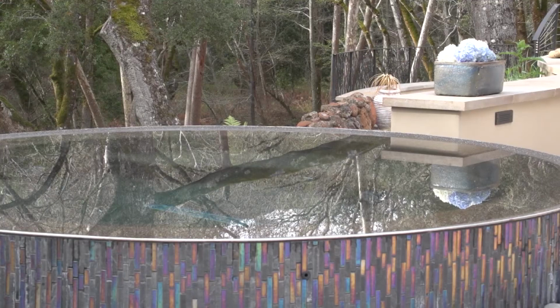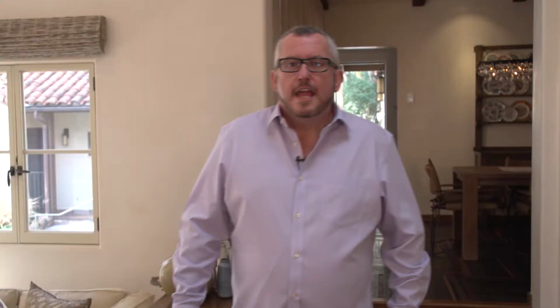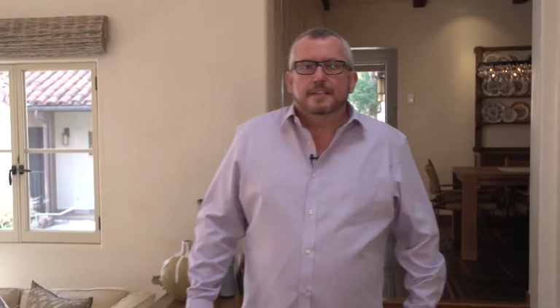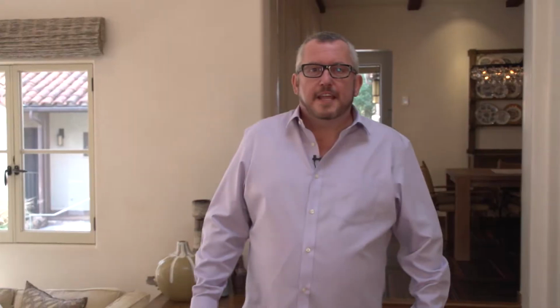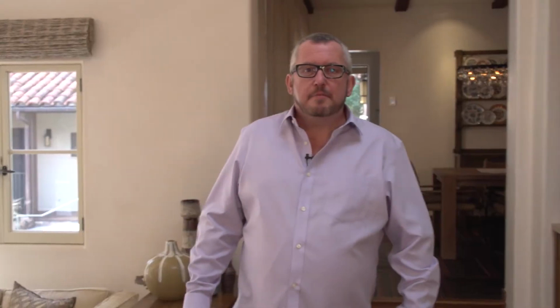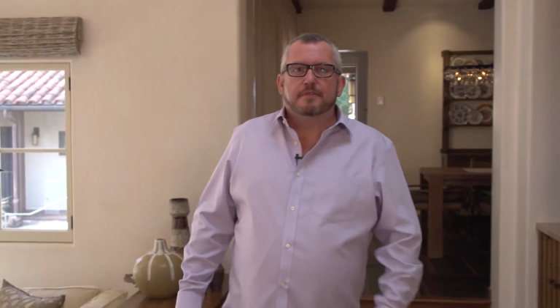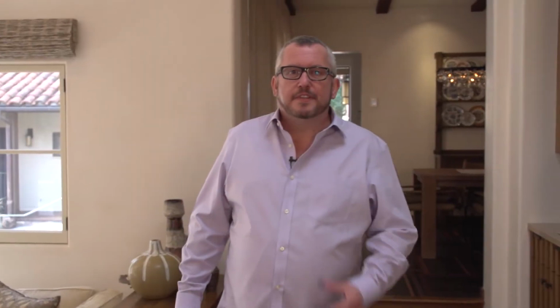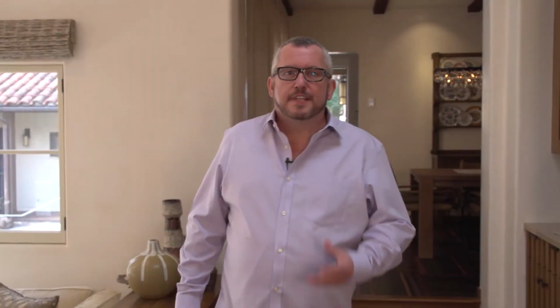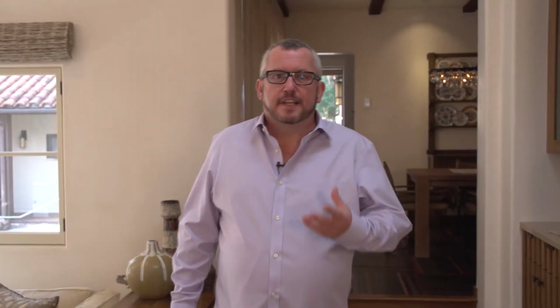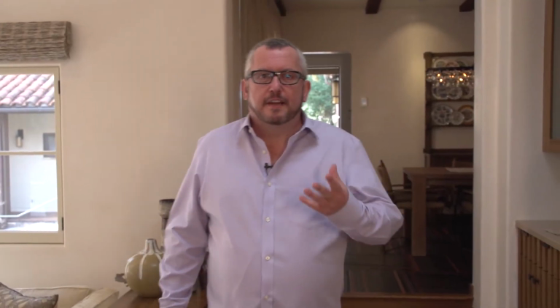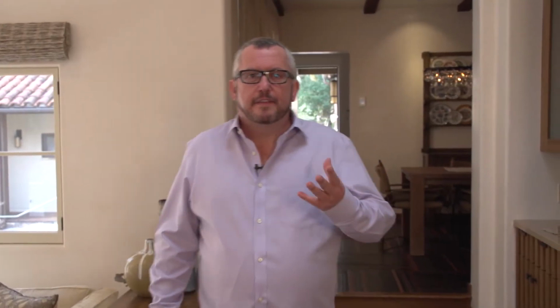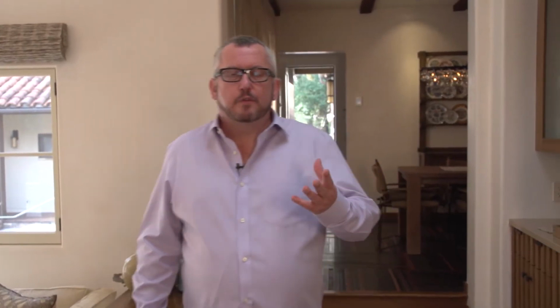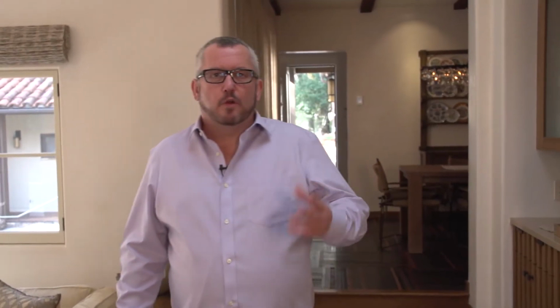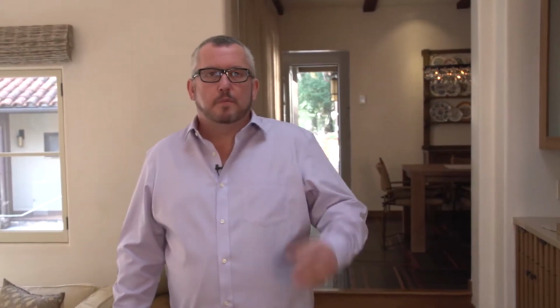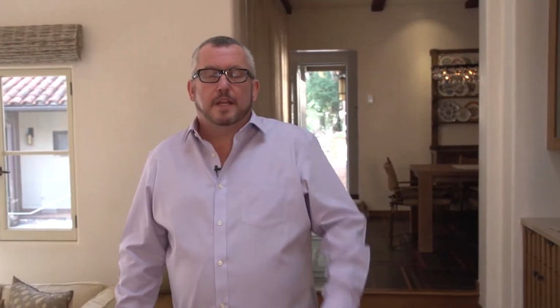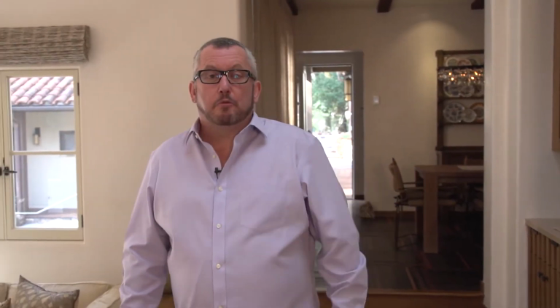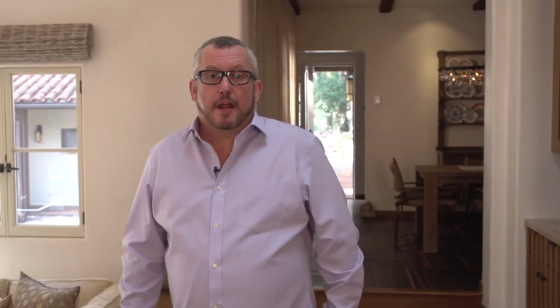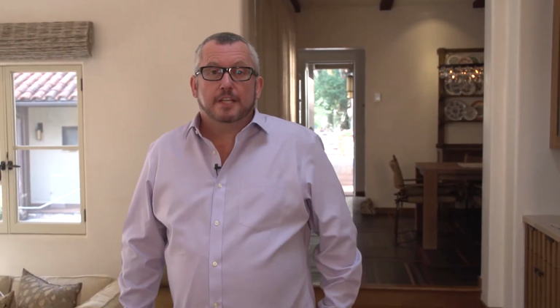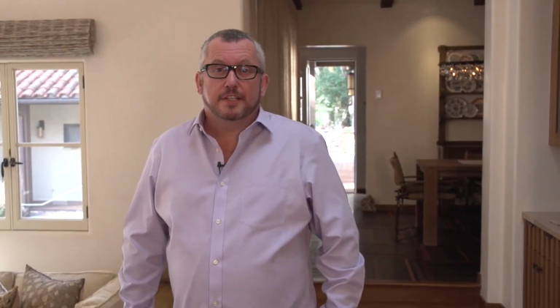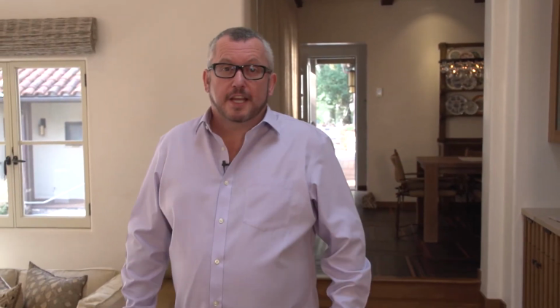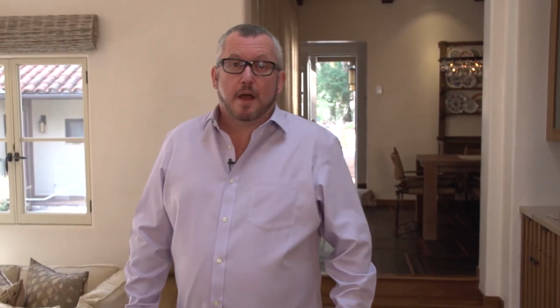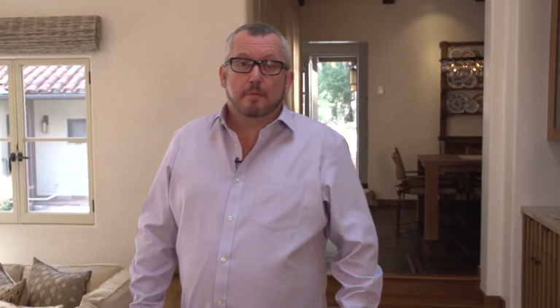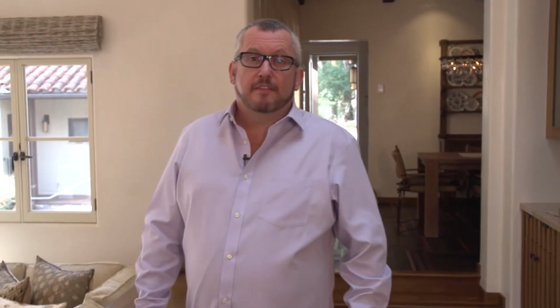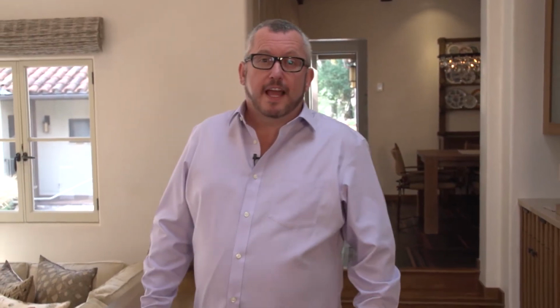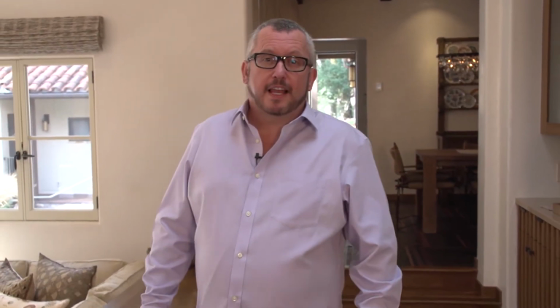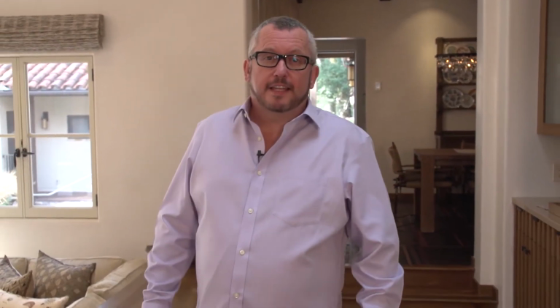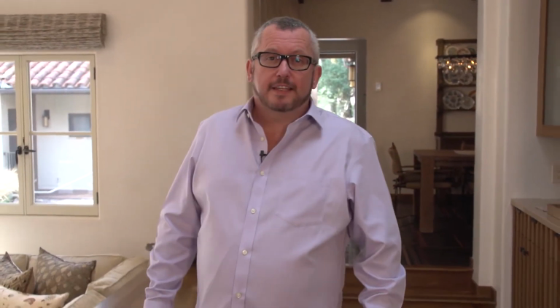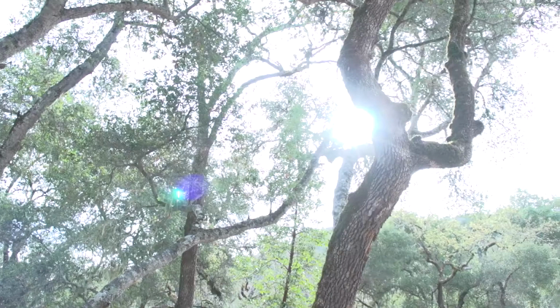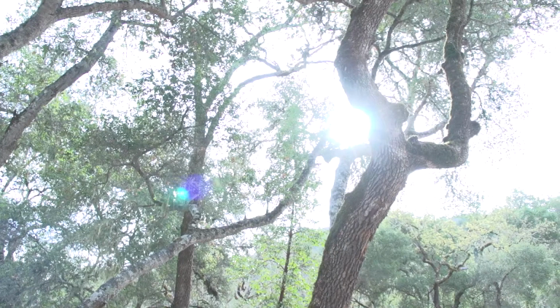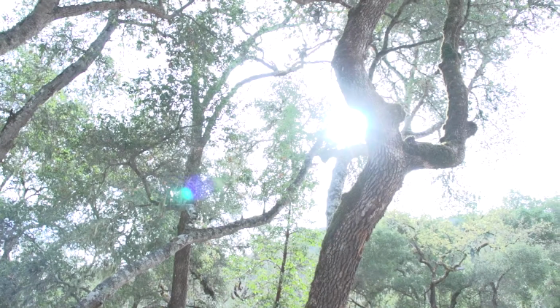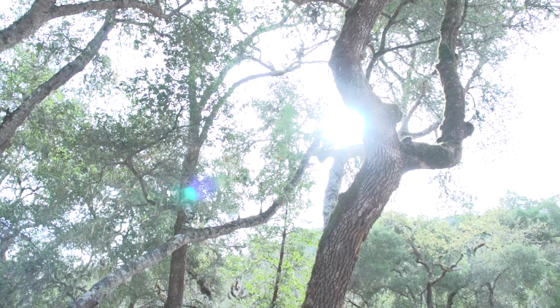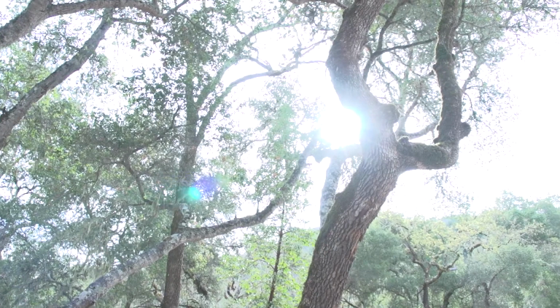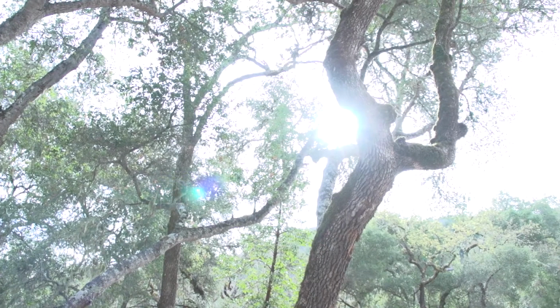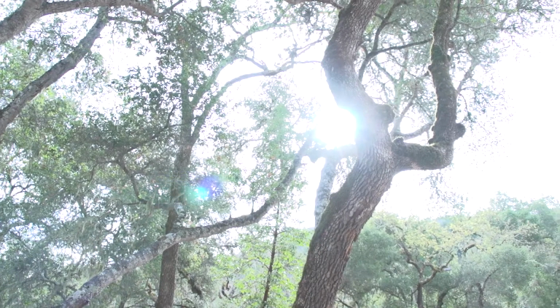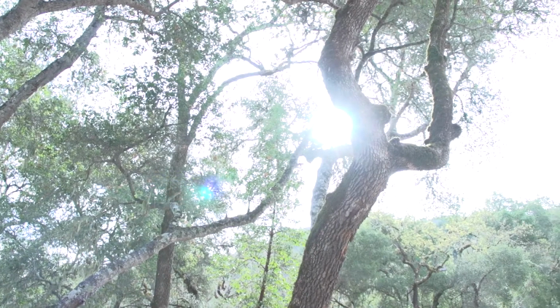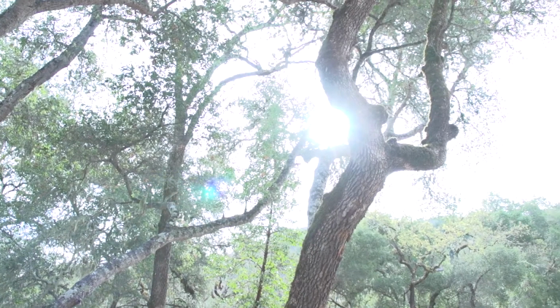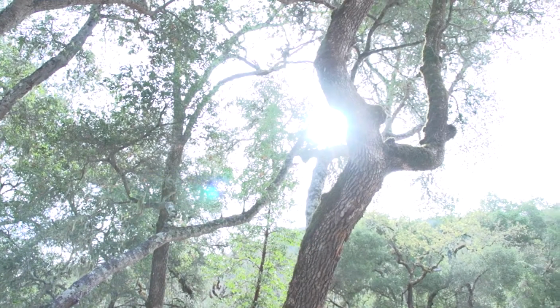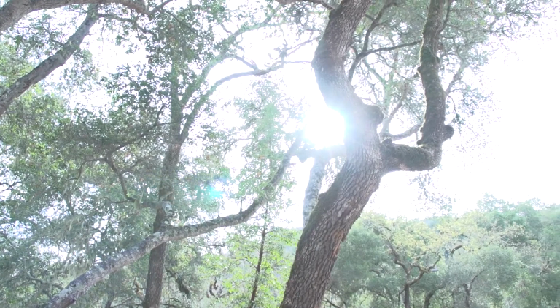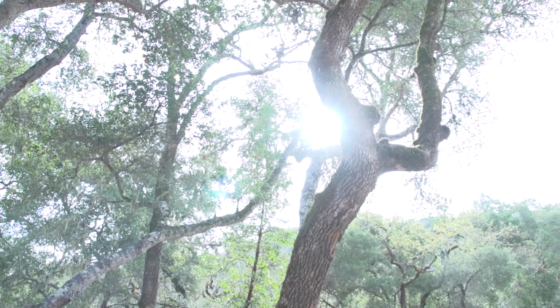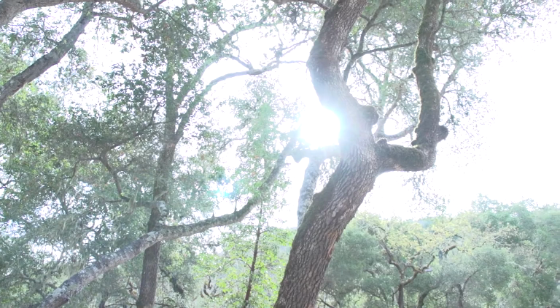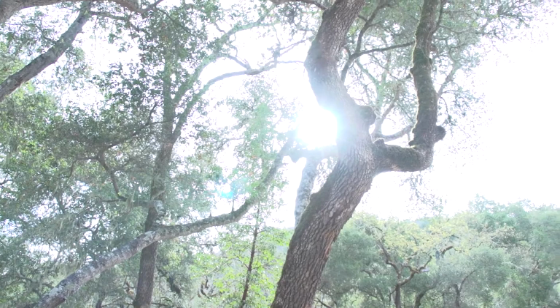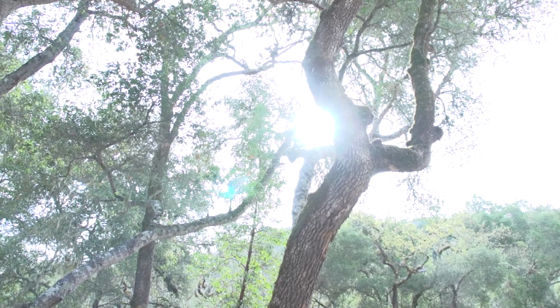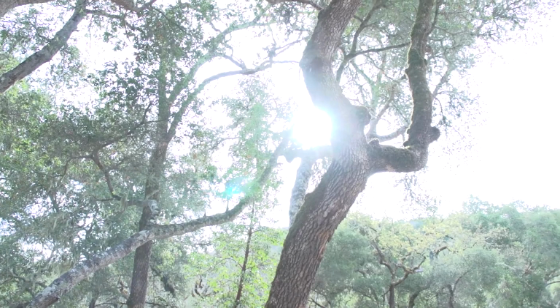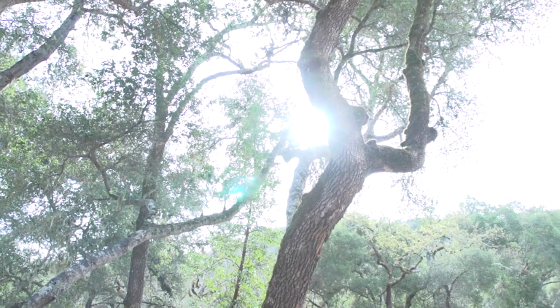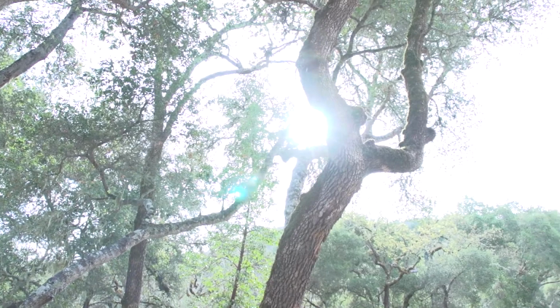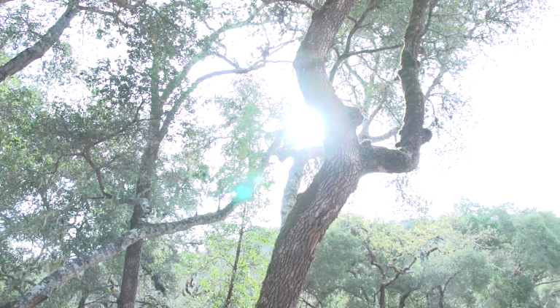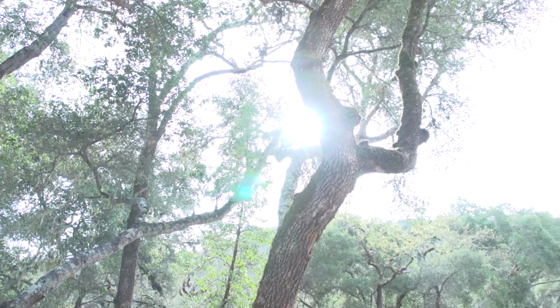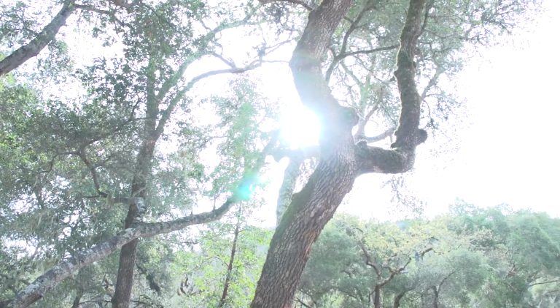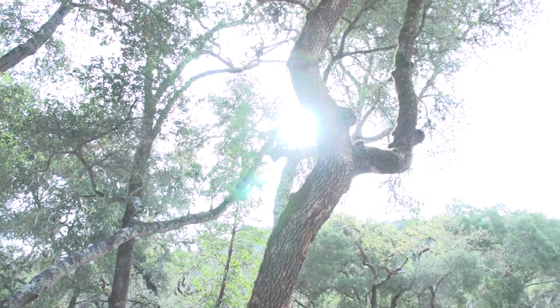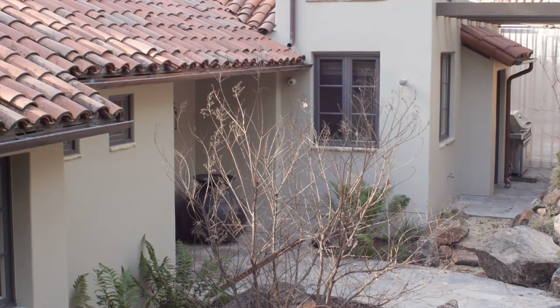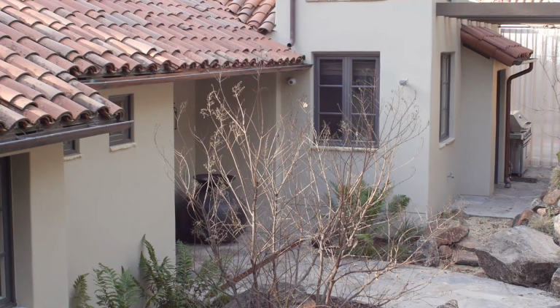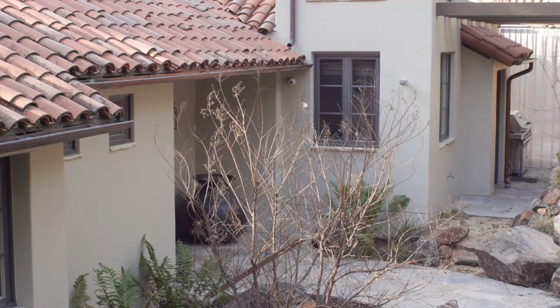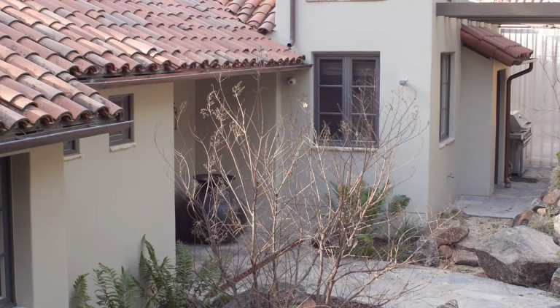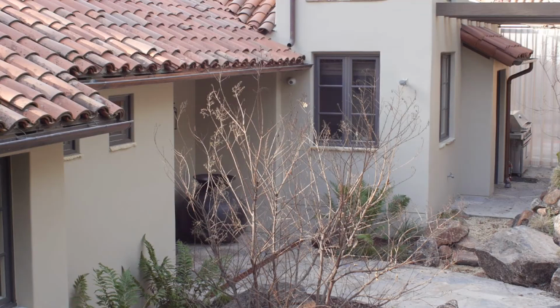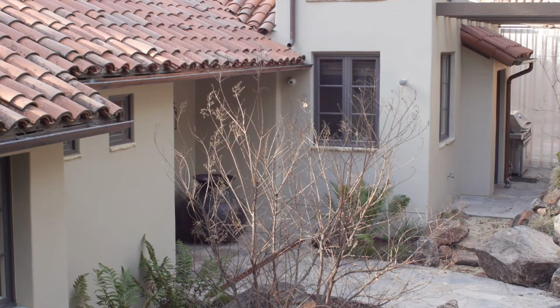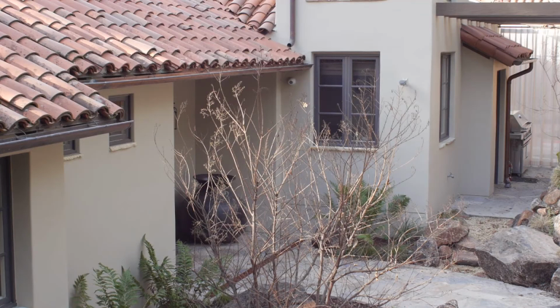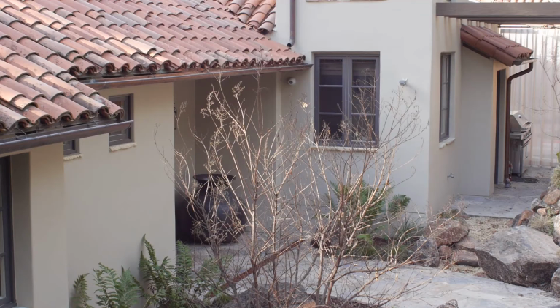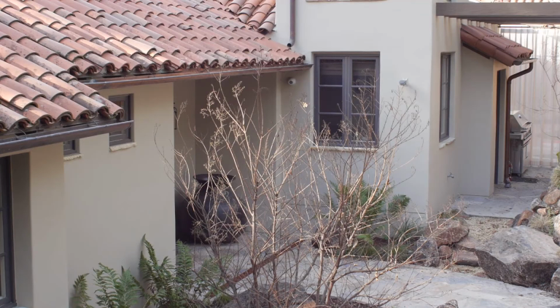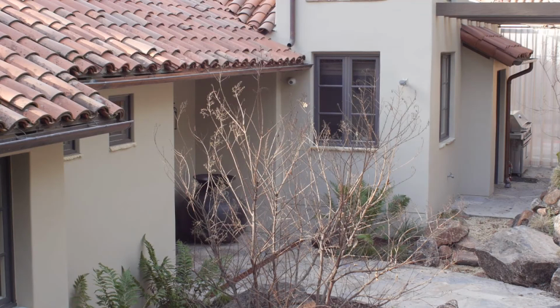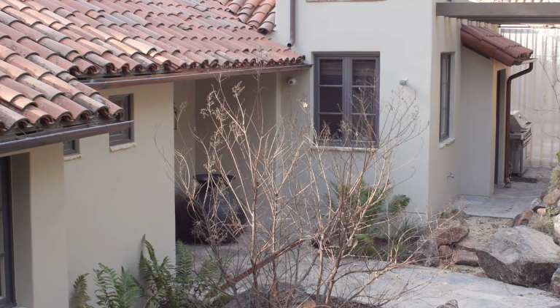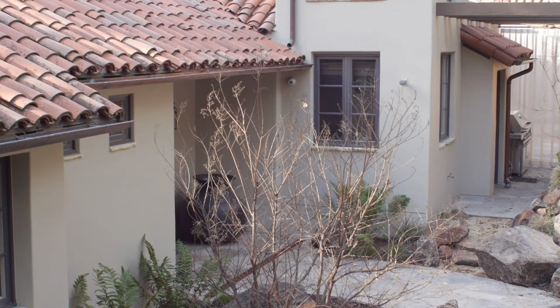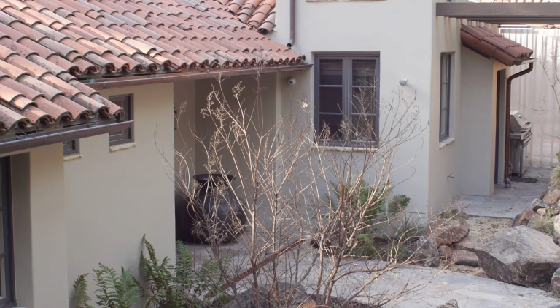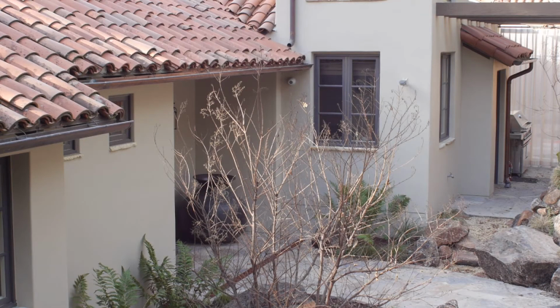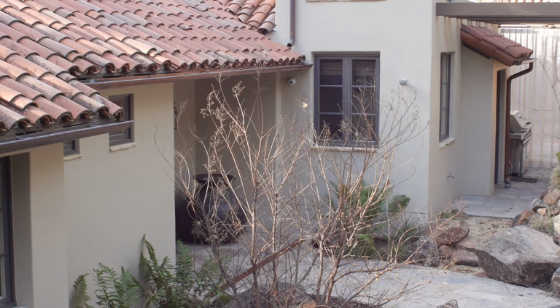Today we're visiting a living room in a ranch in the Carmel Valley. It's an area that's rich in the history of California, the Old West and Cowboys.